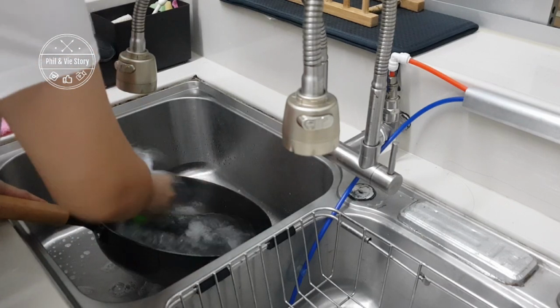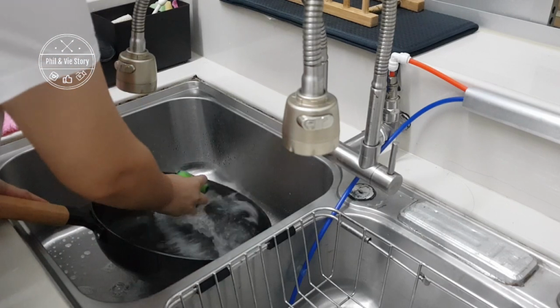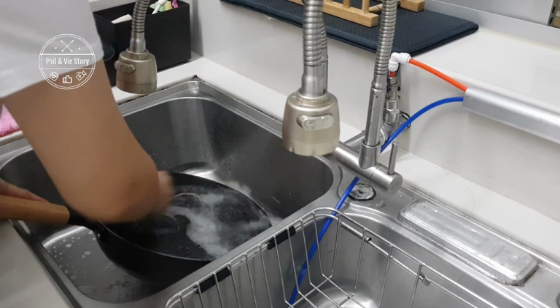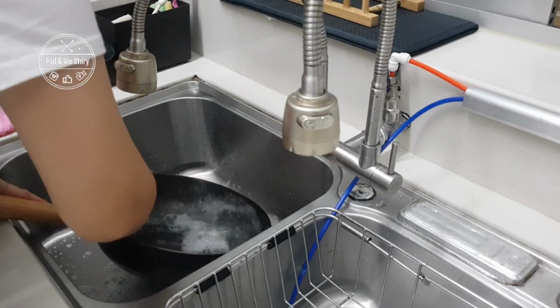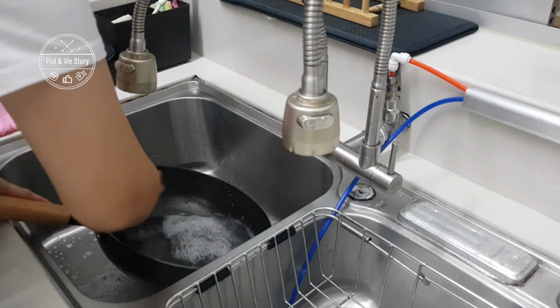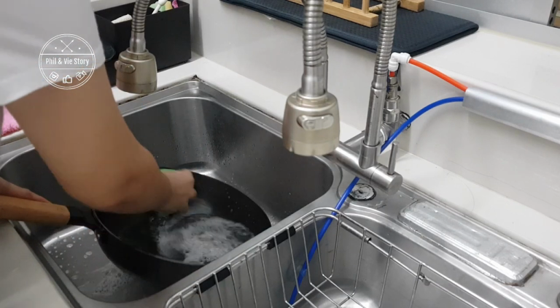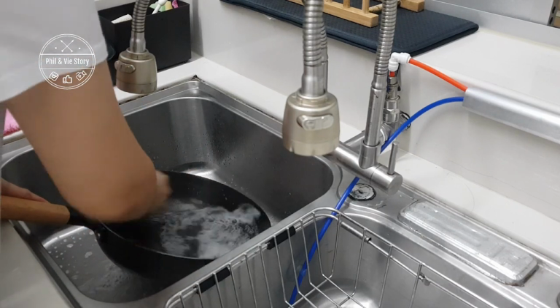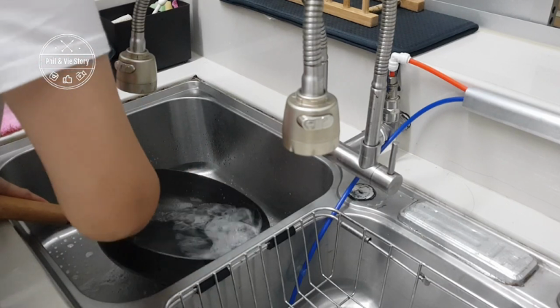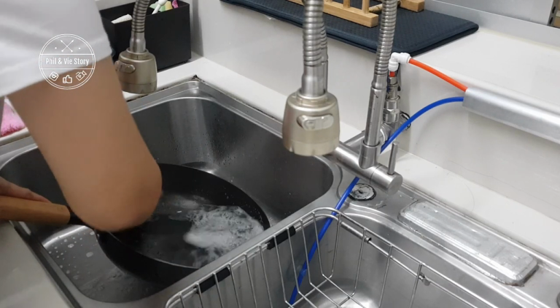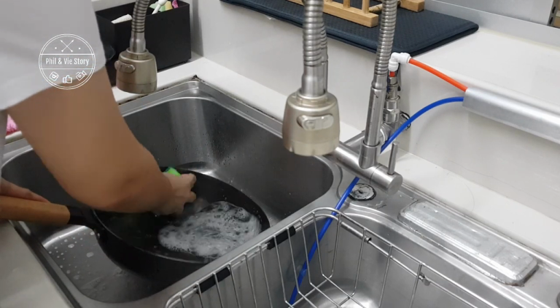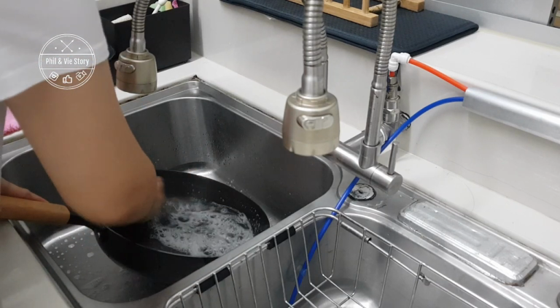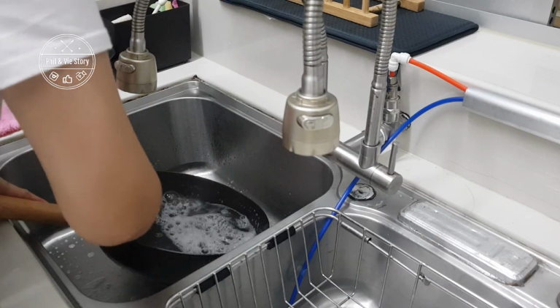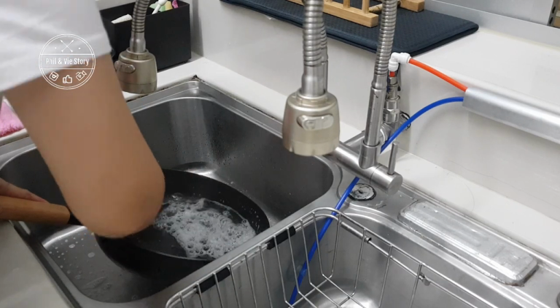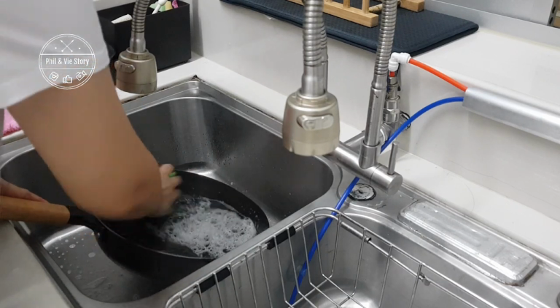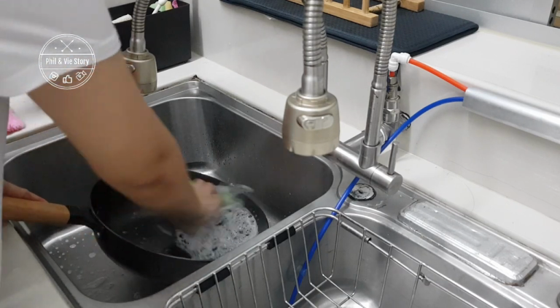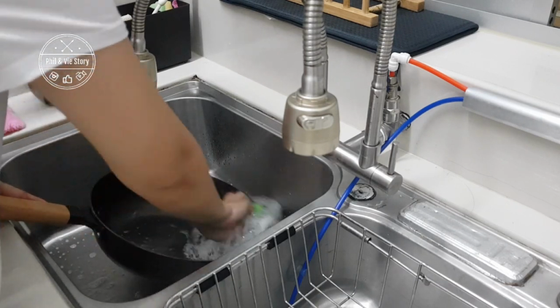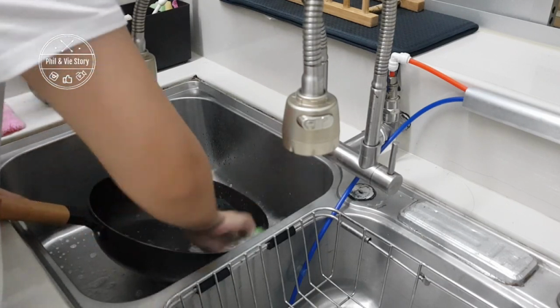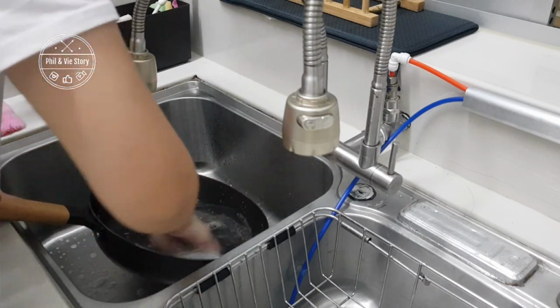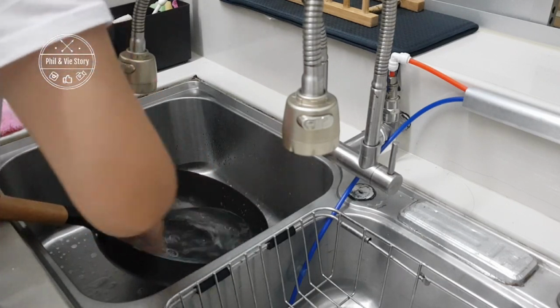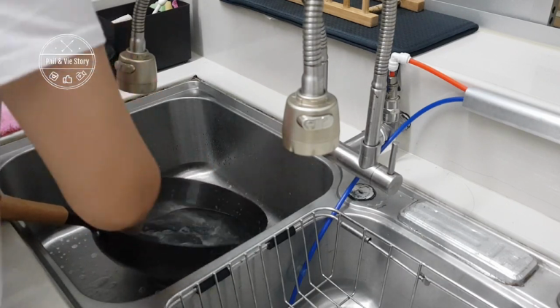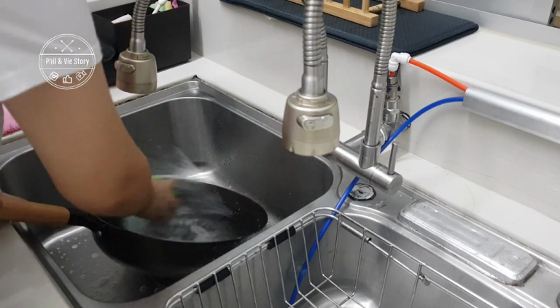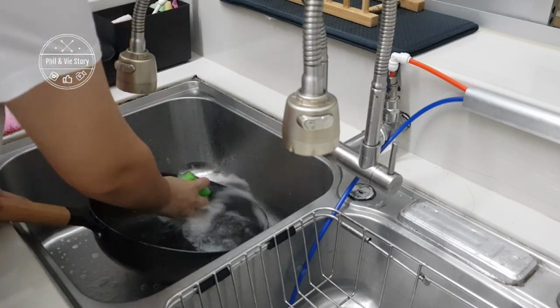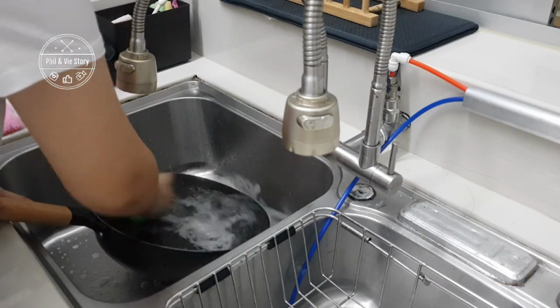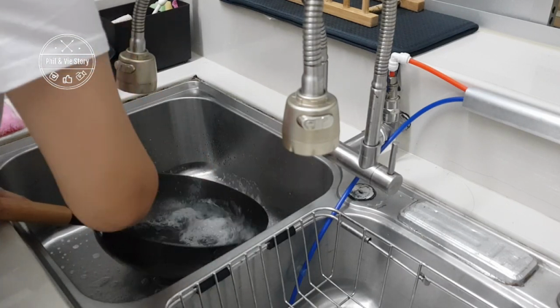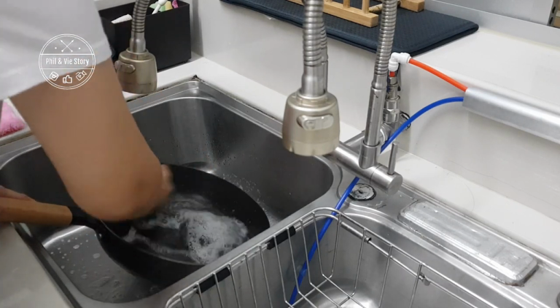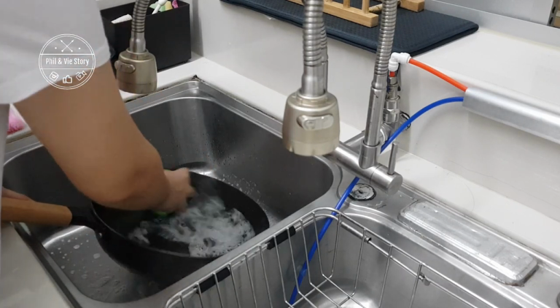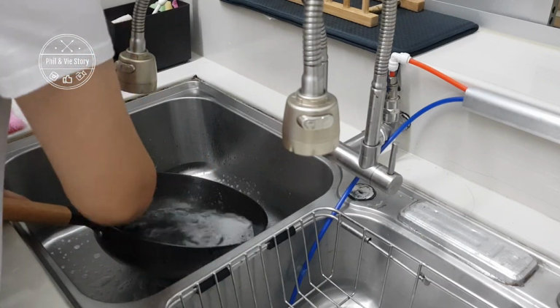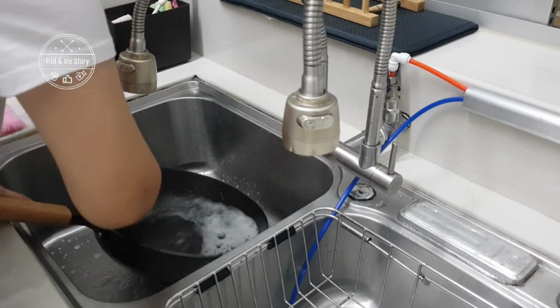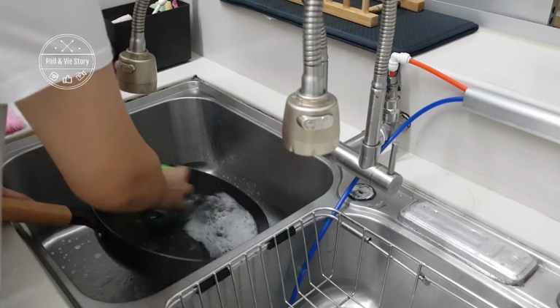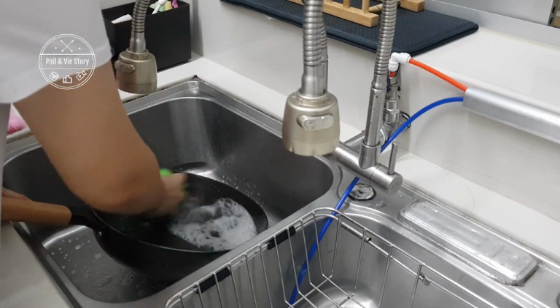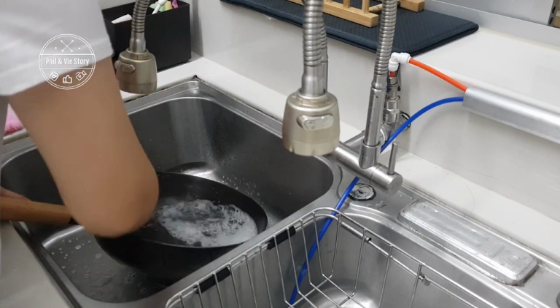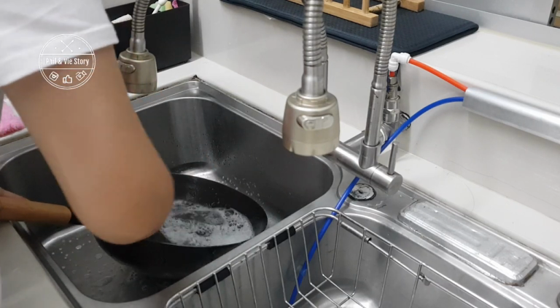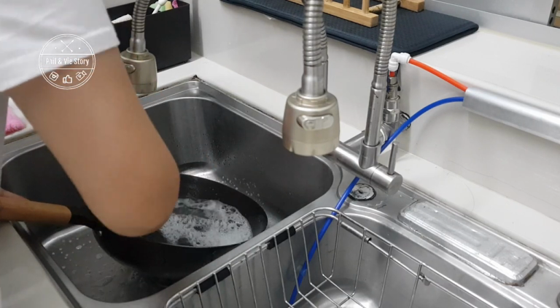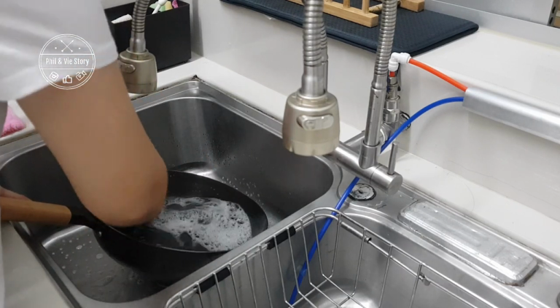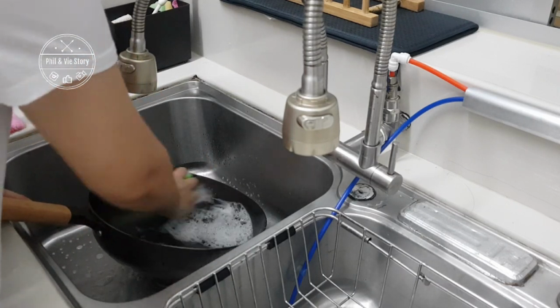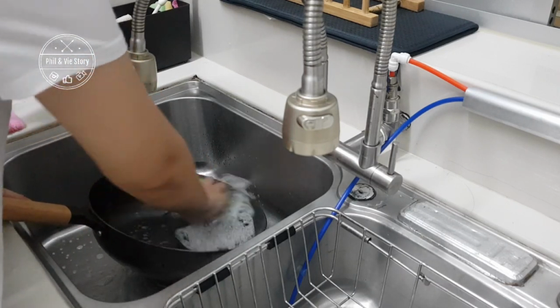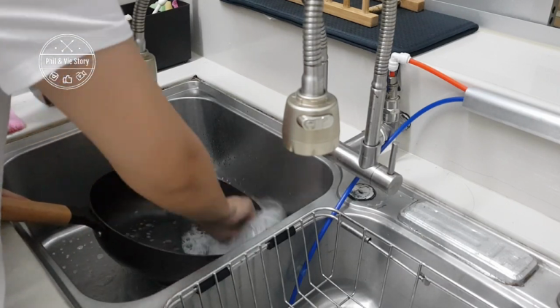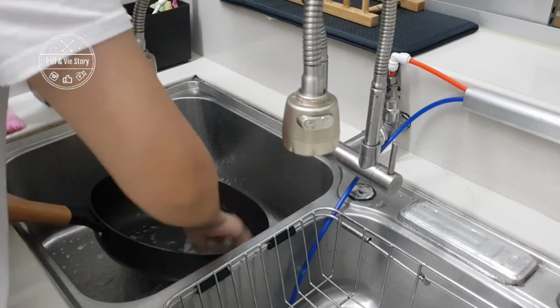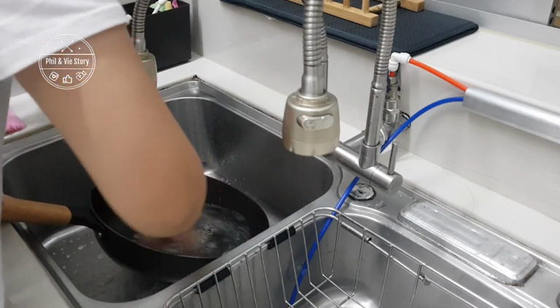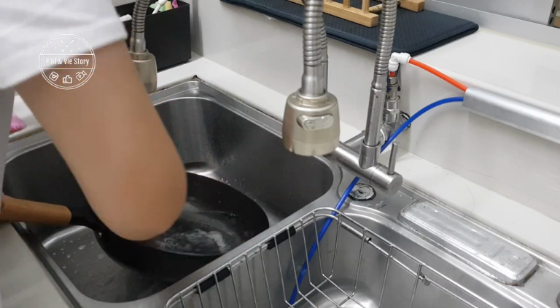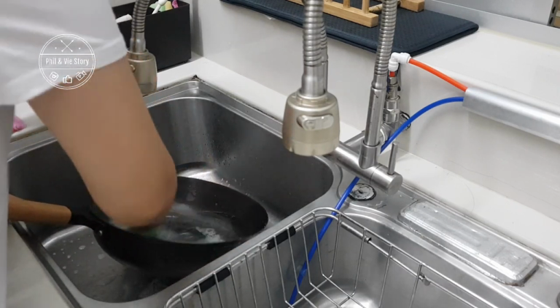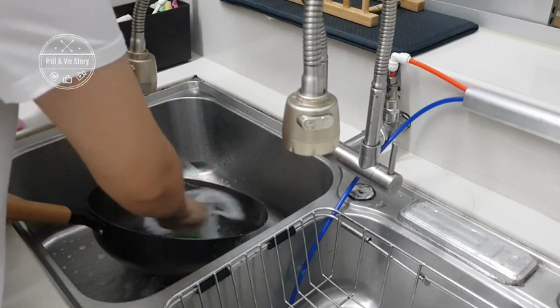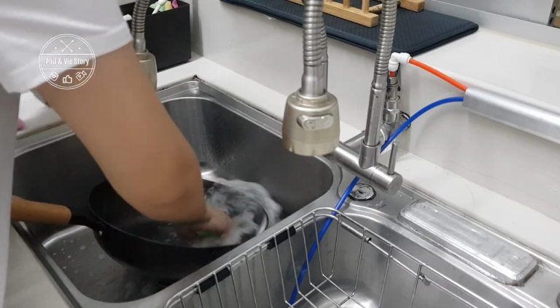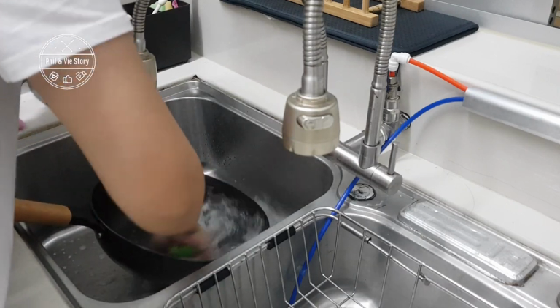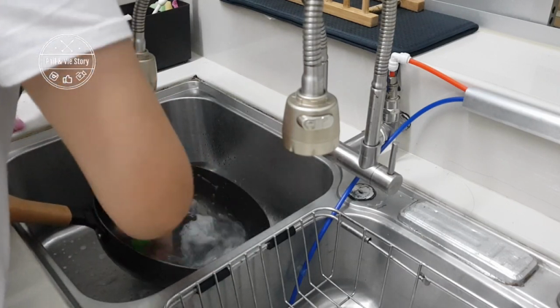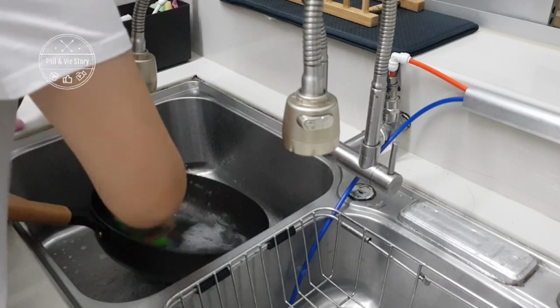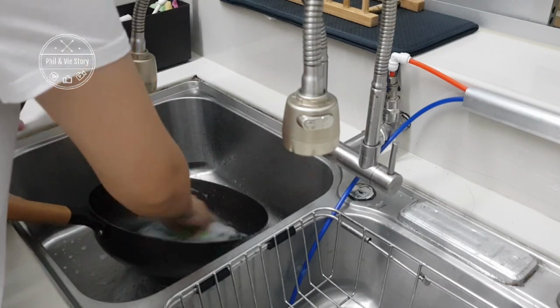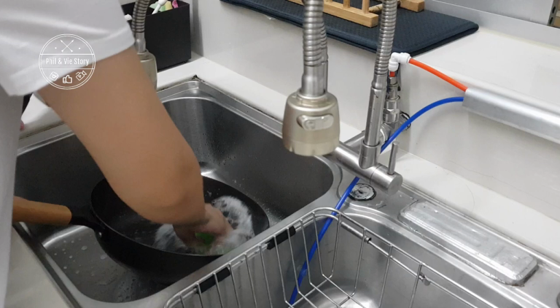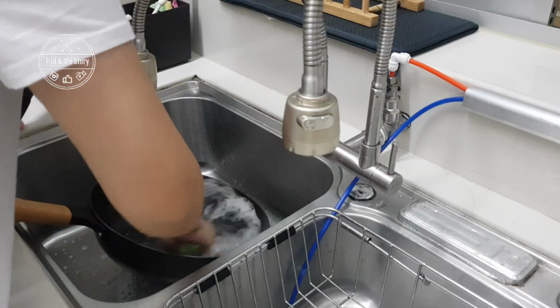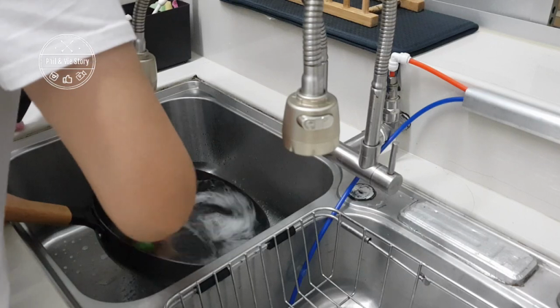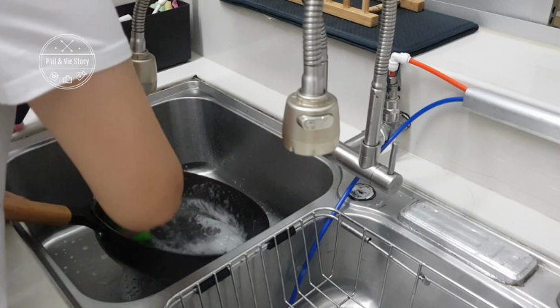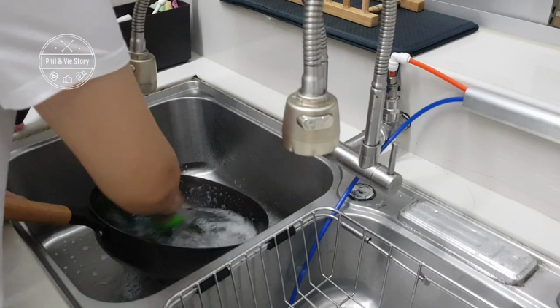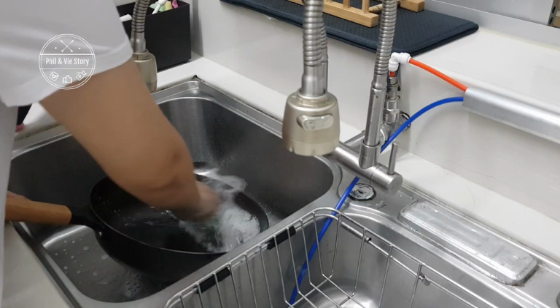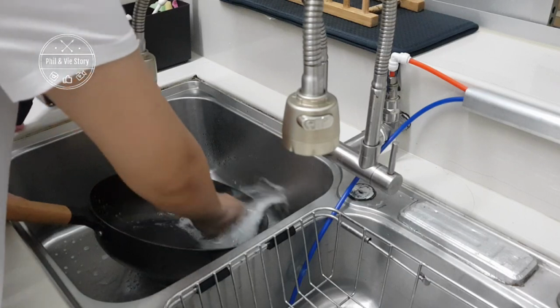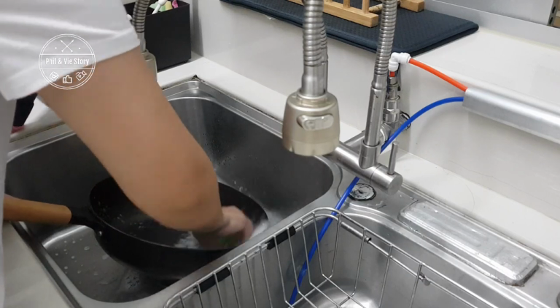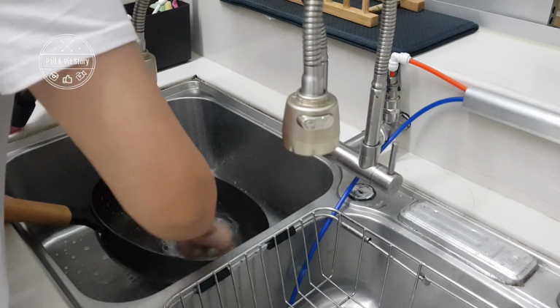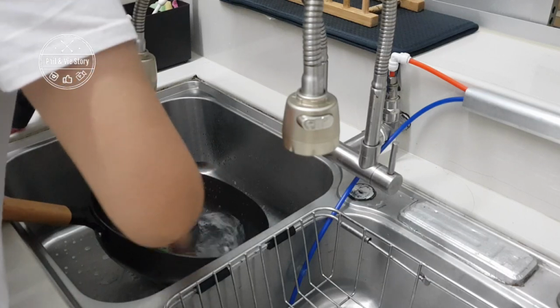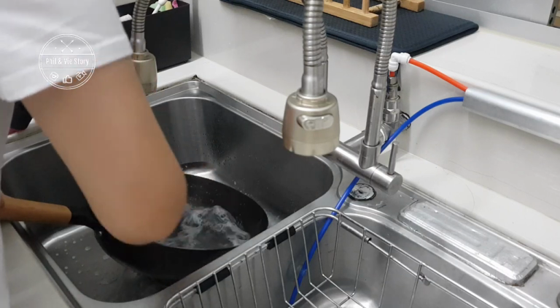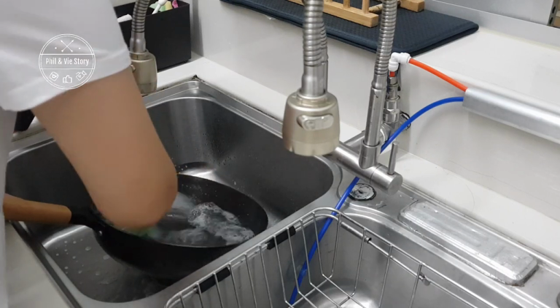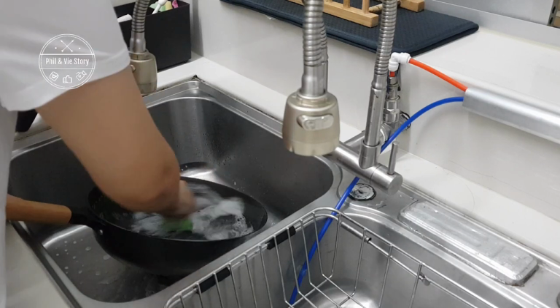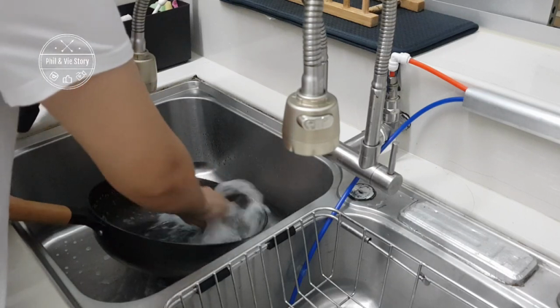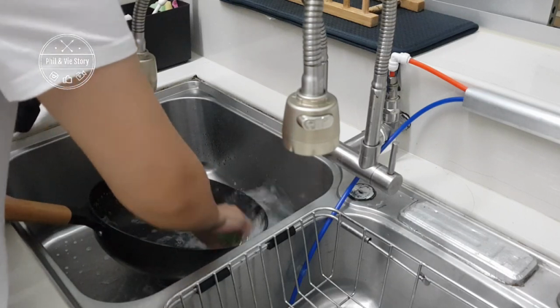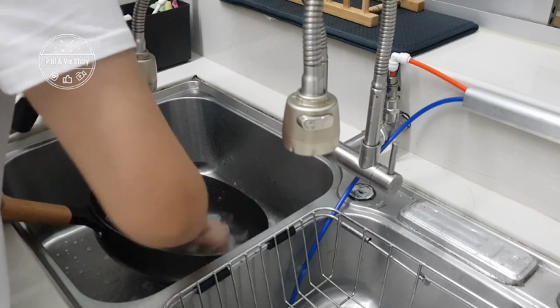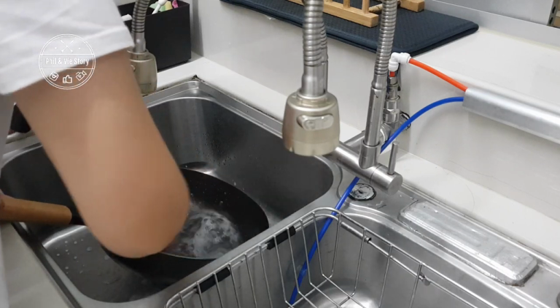So before we start seasoning the wok, we need to give it a nice wash and then wipe it dry.